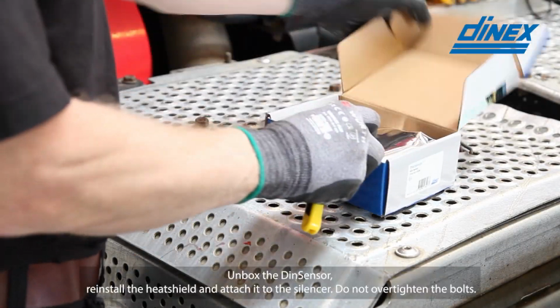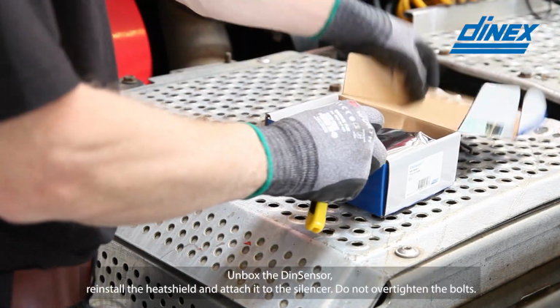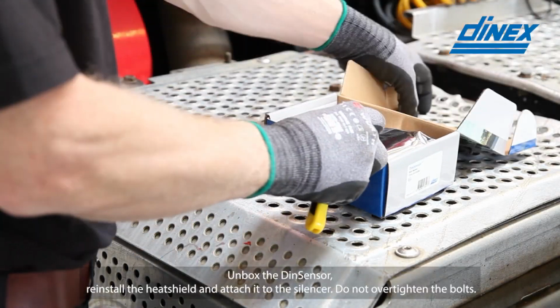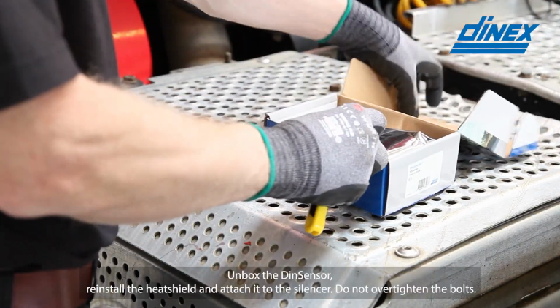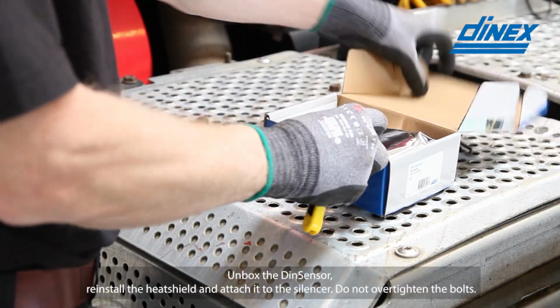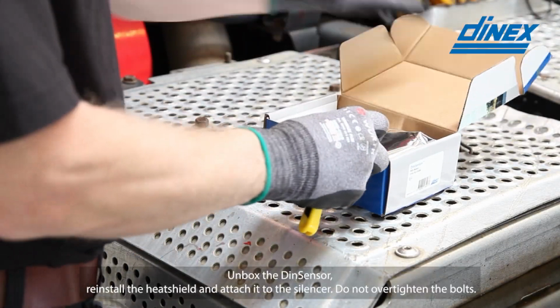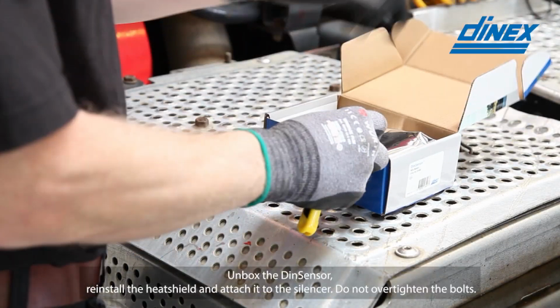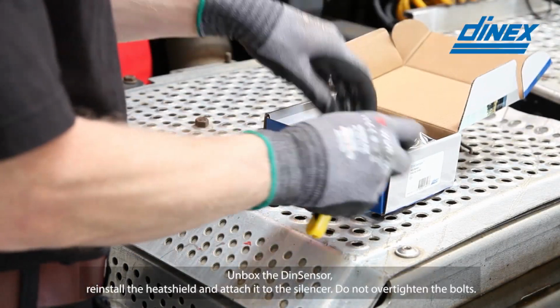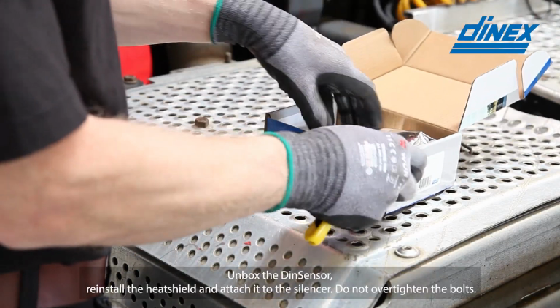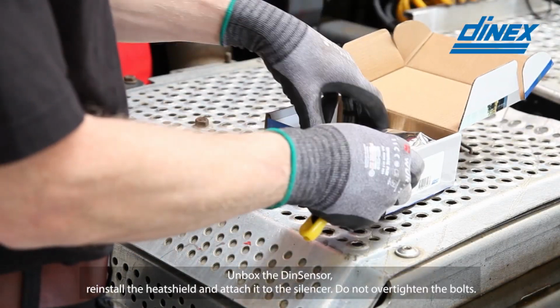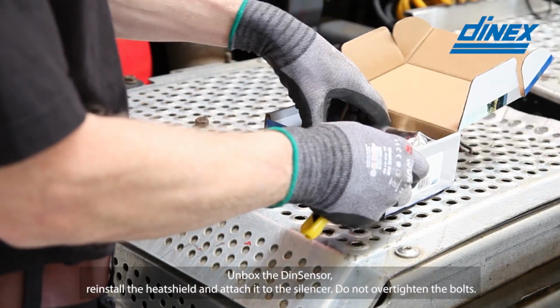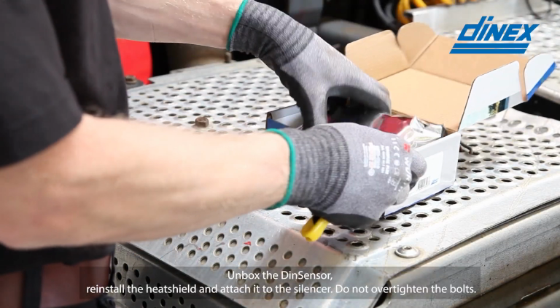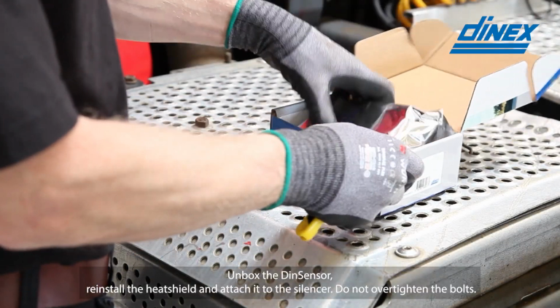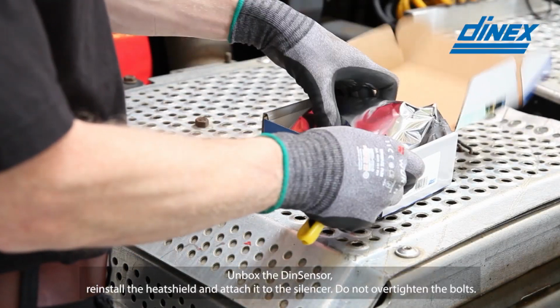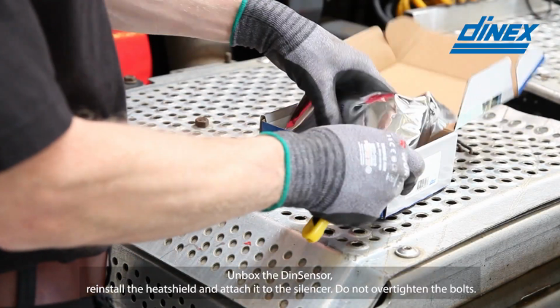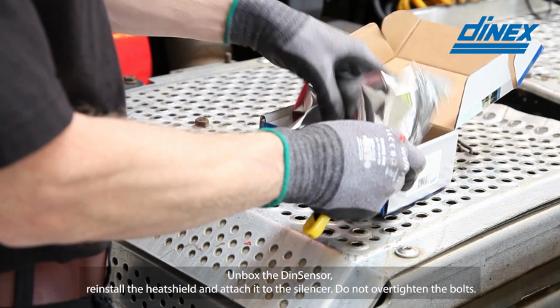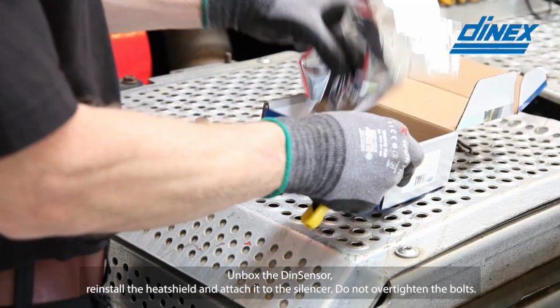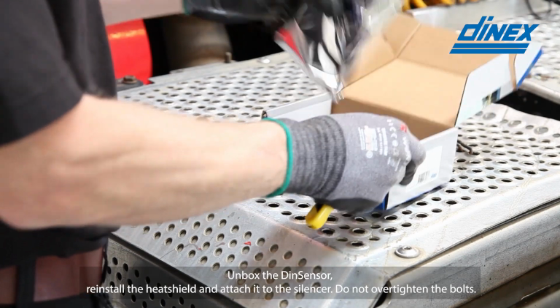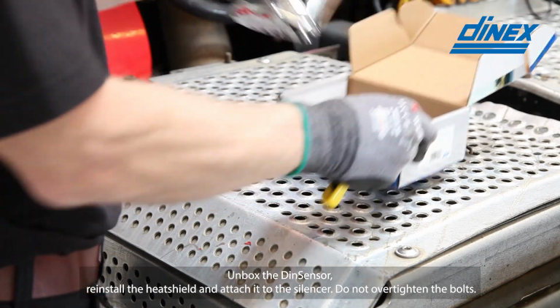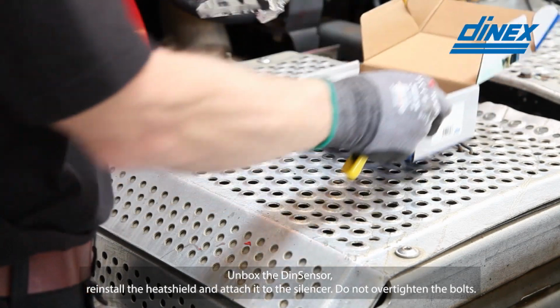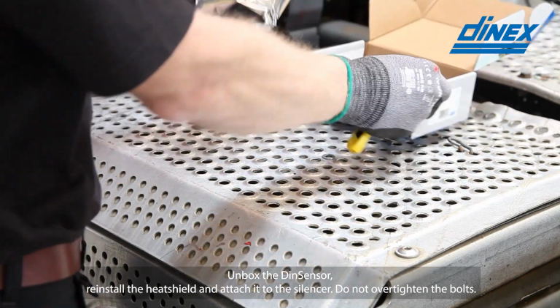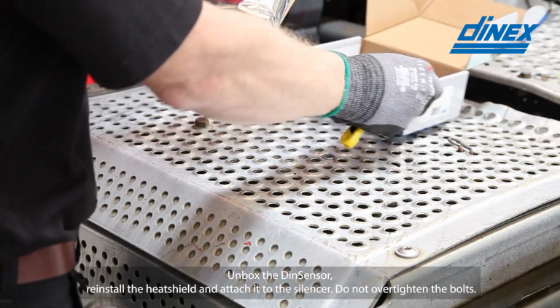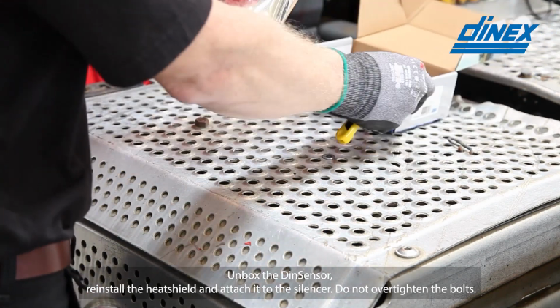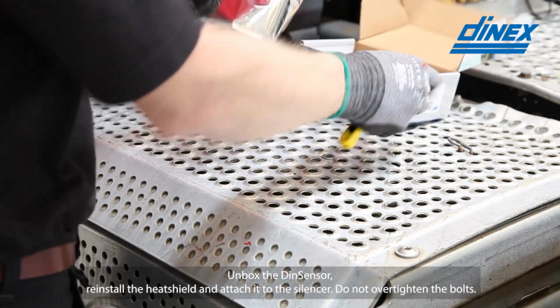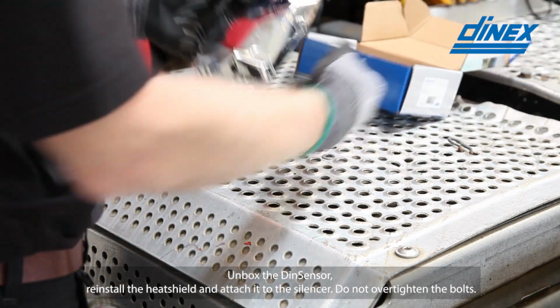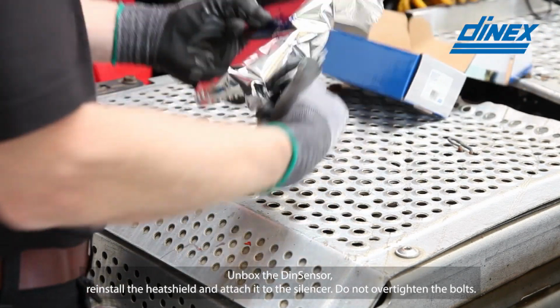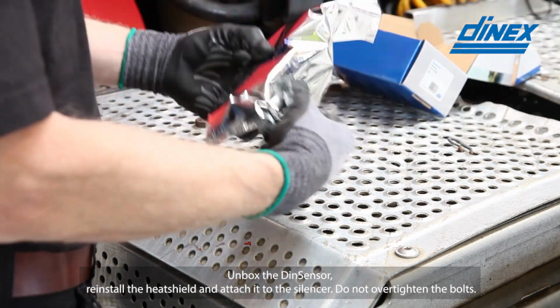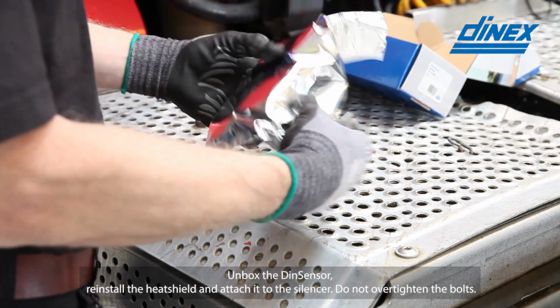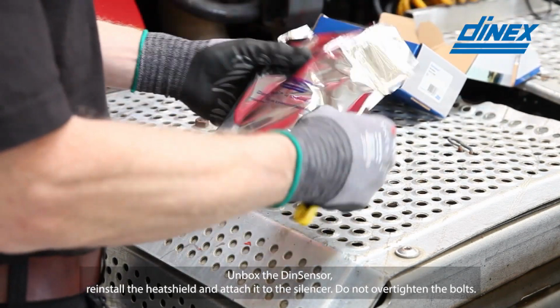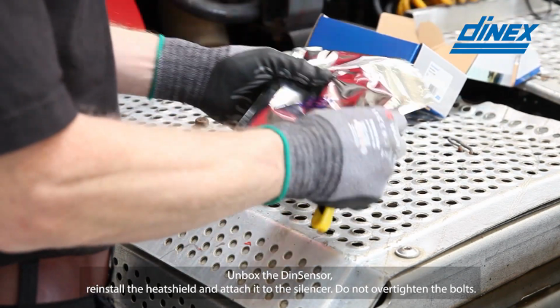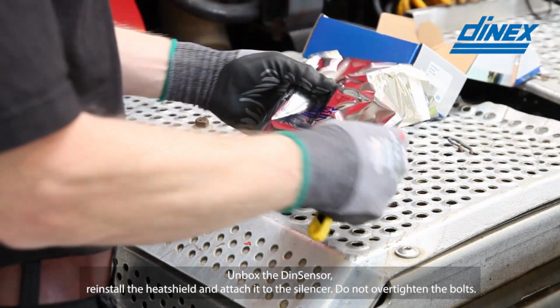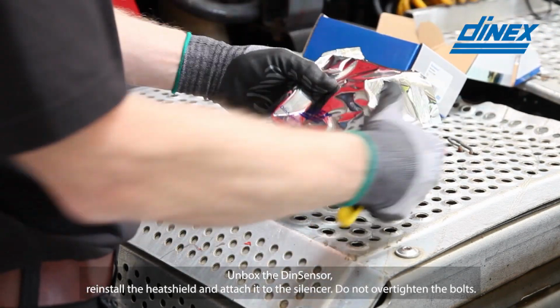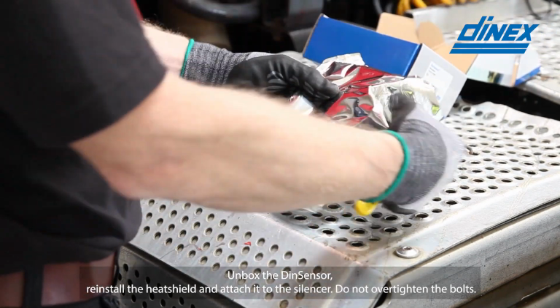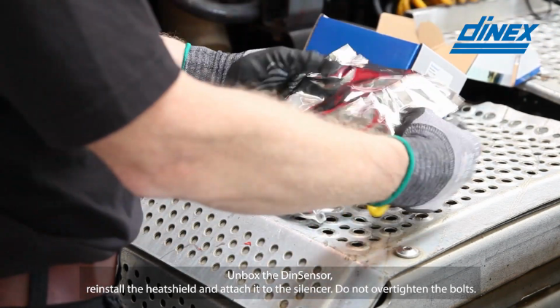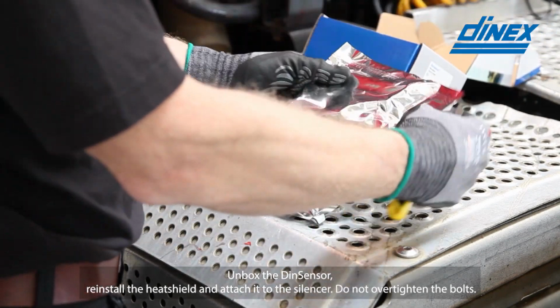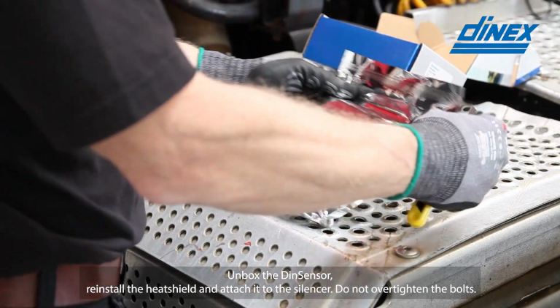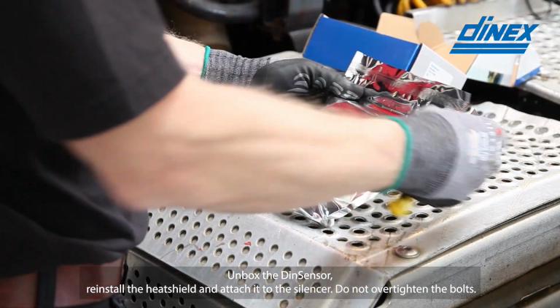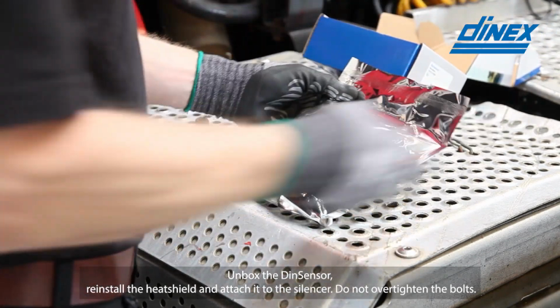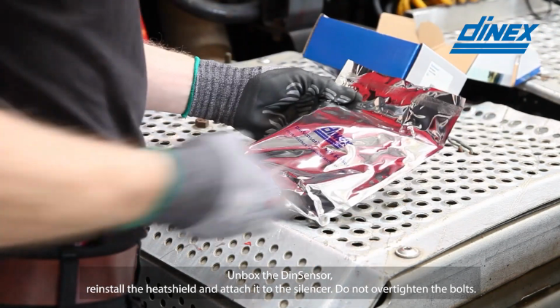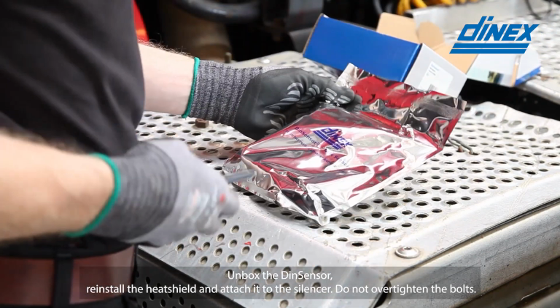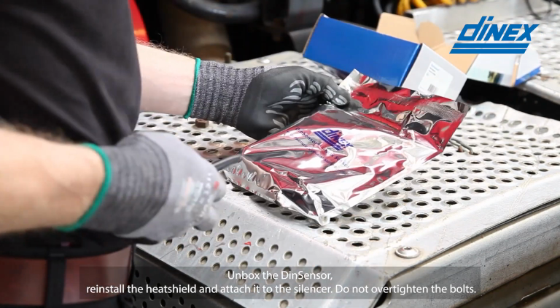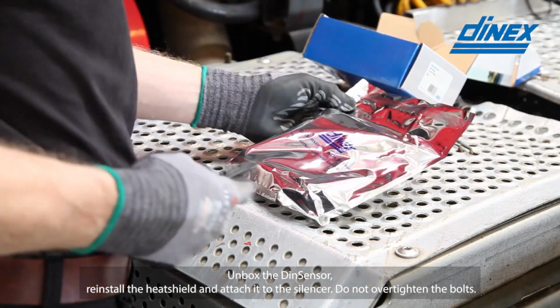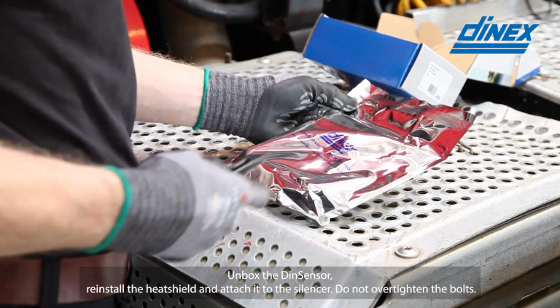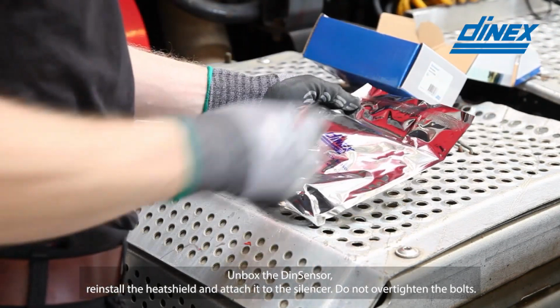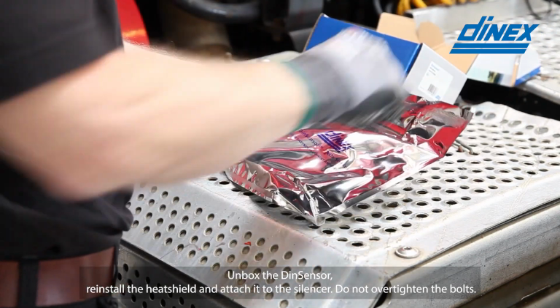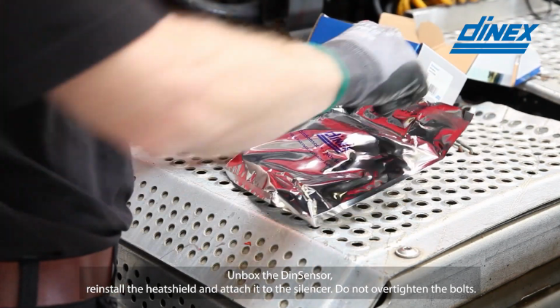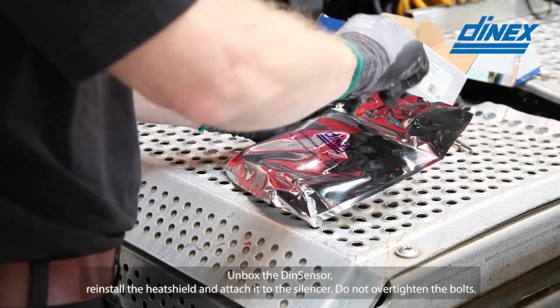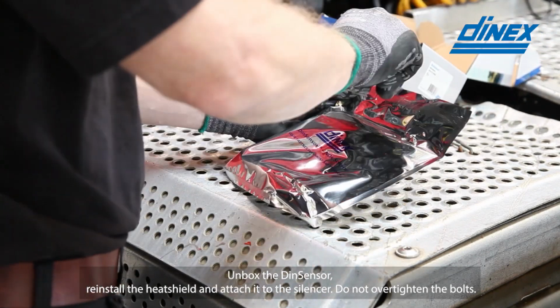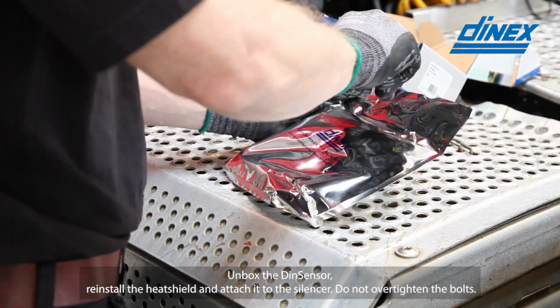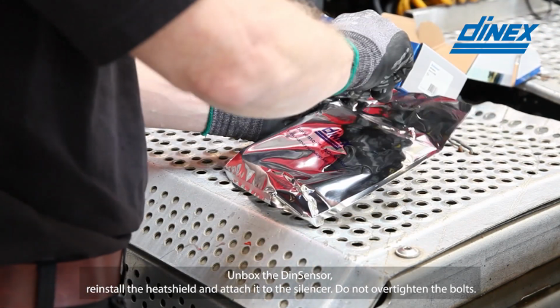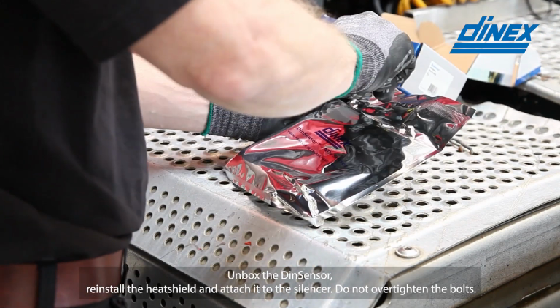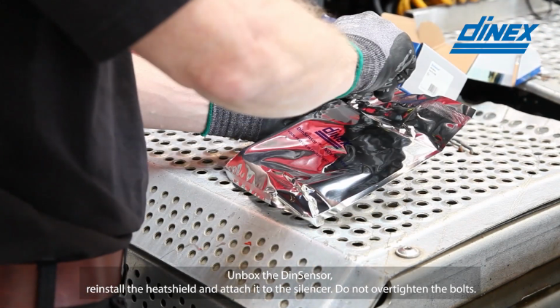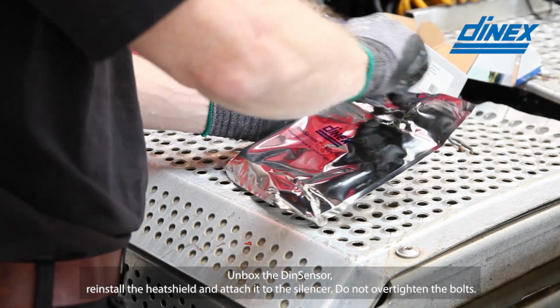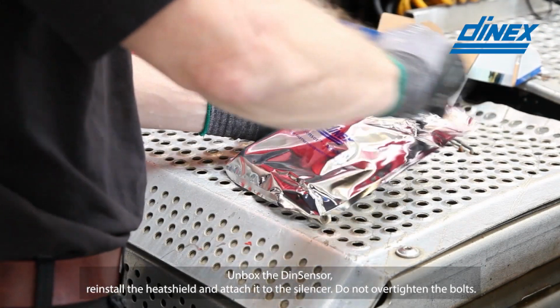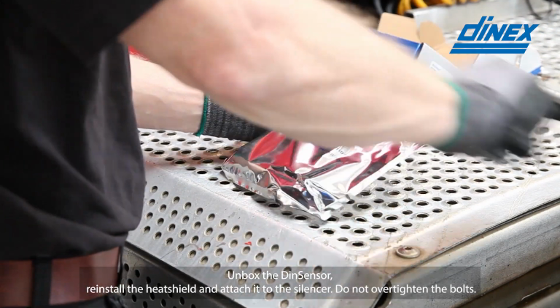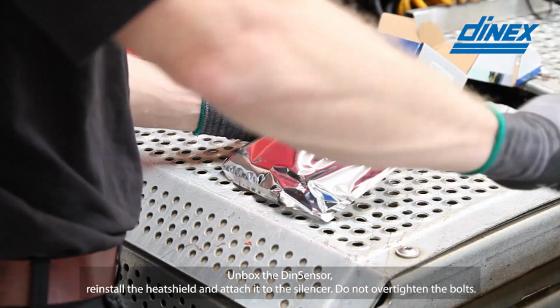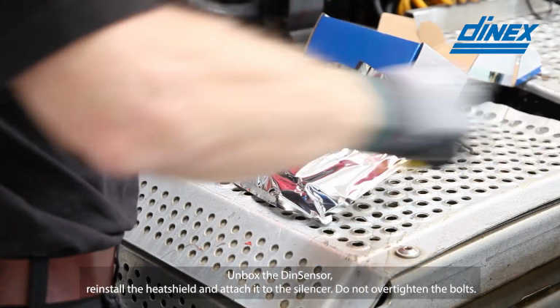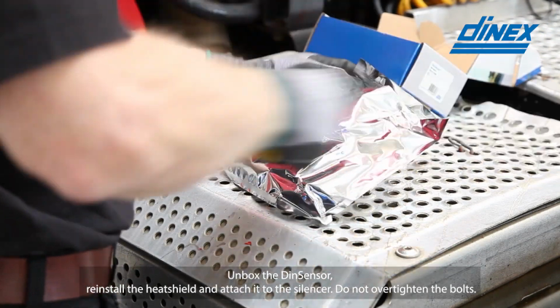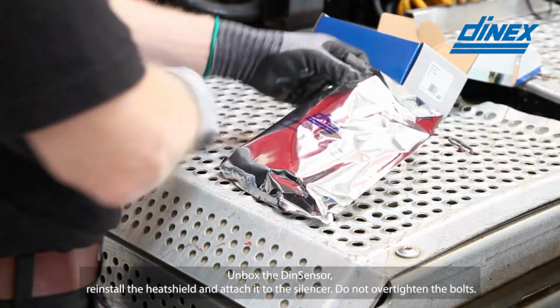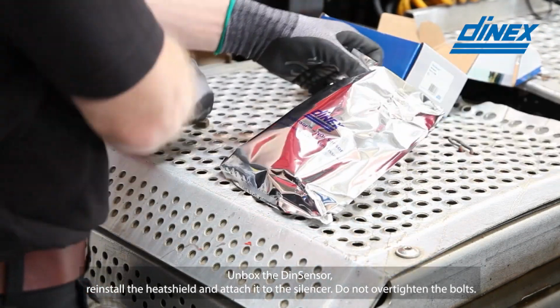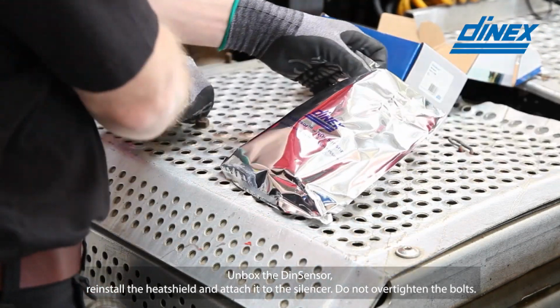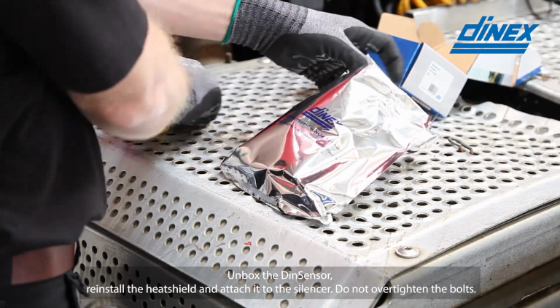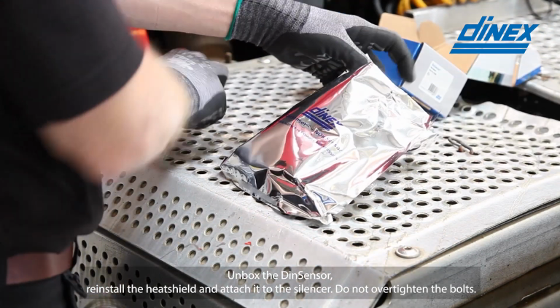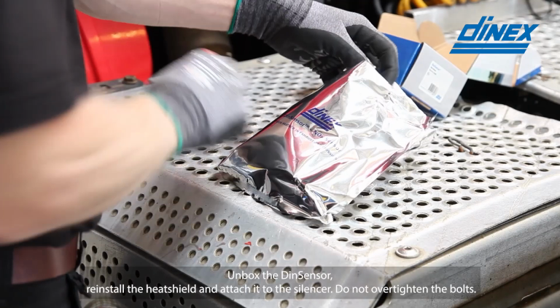Unbox the DIN sensor, reinstall the heat shield and attach it to the silencer. Do not over tighten the bolts.